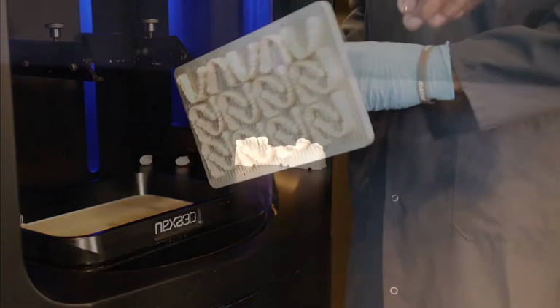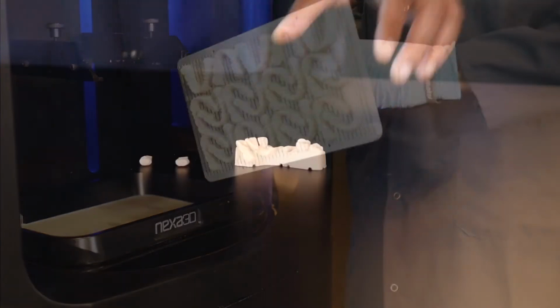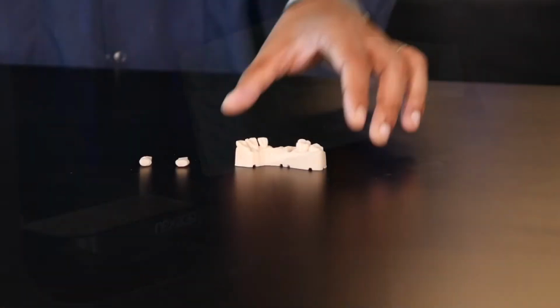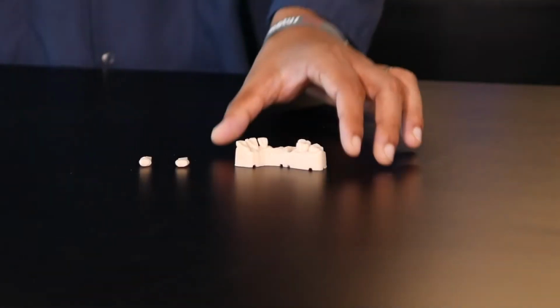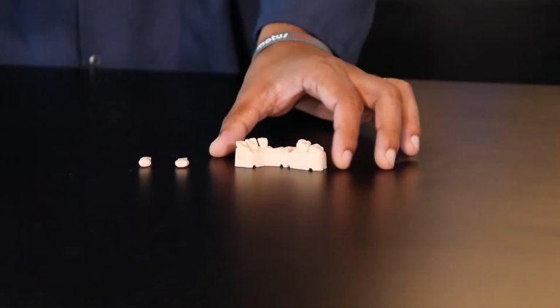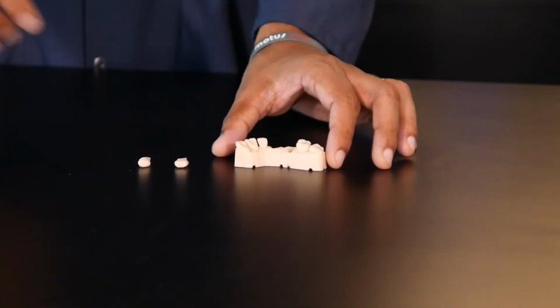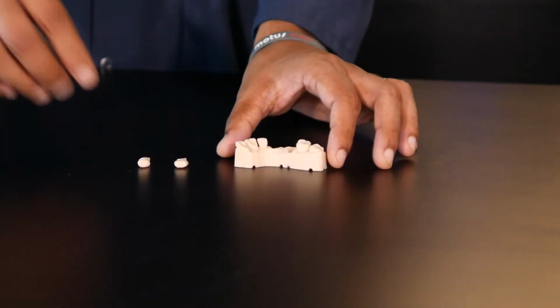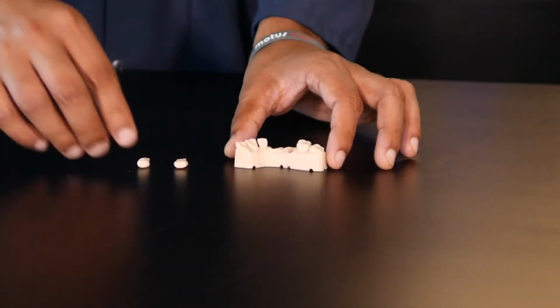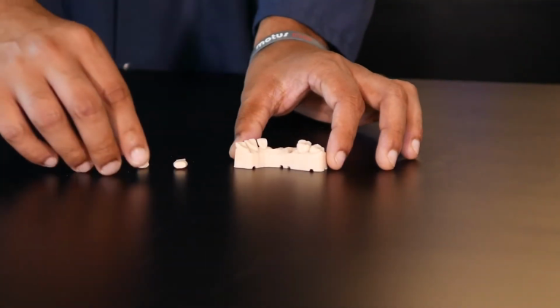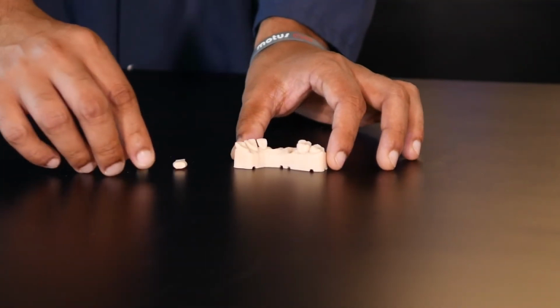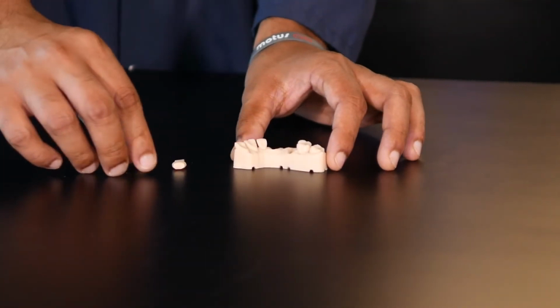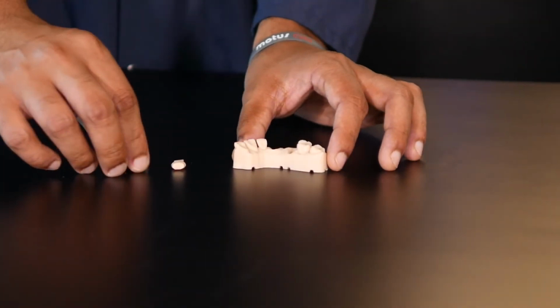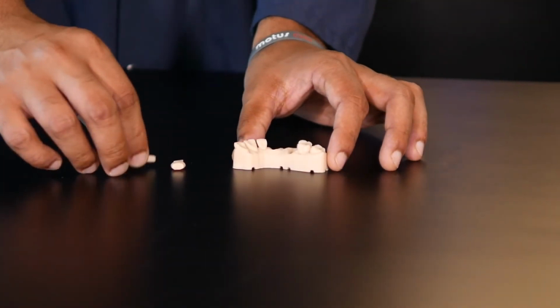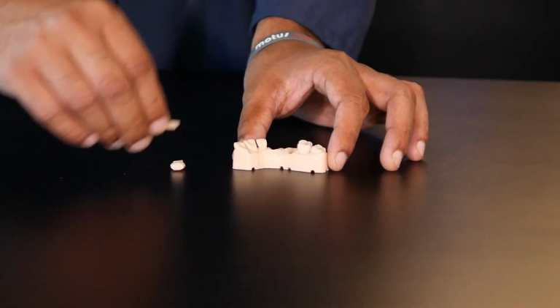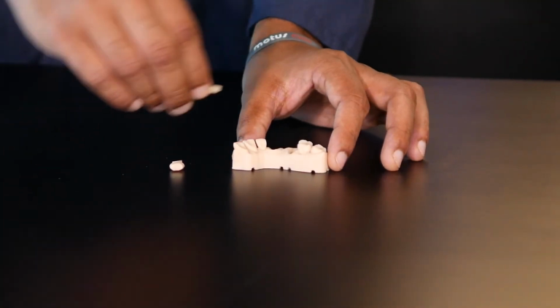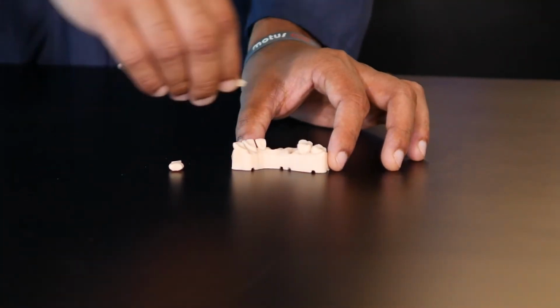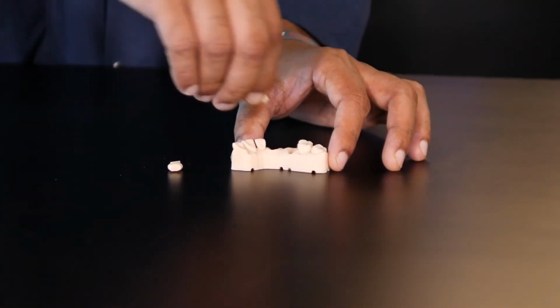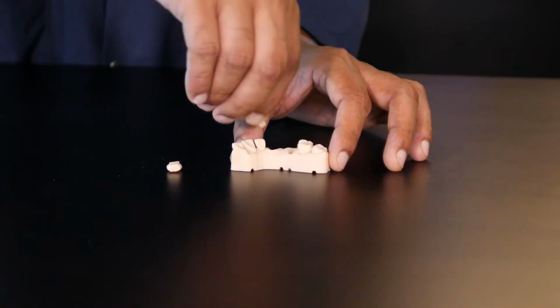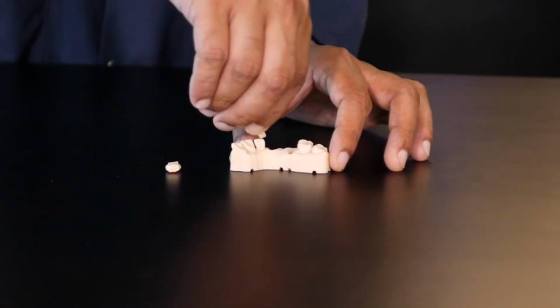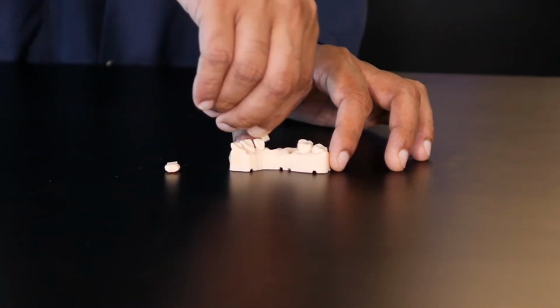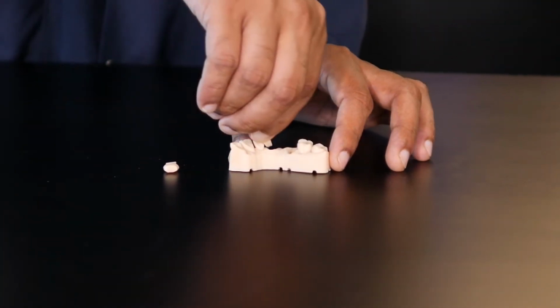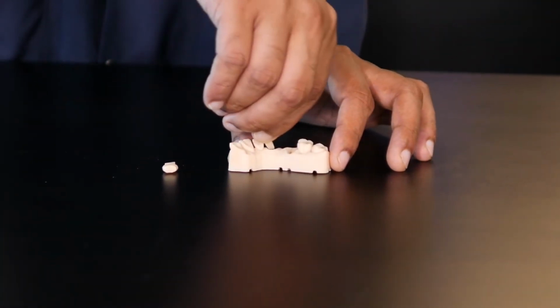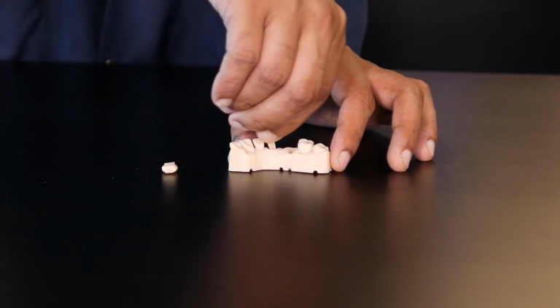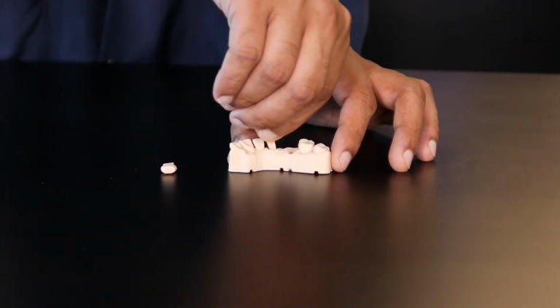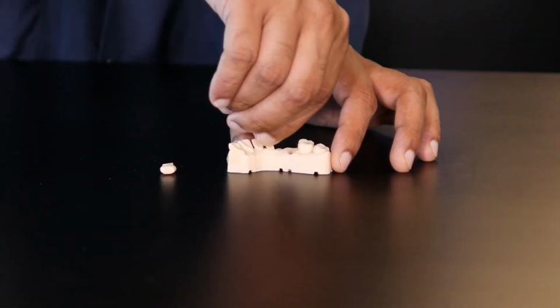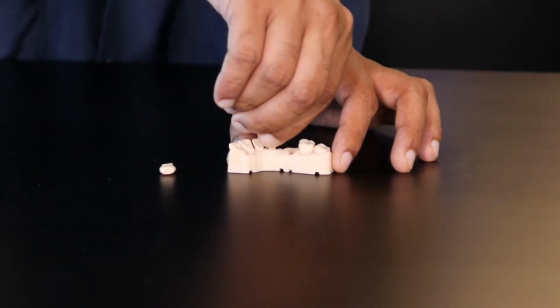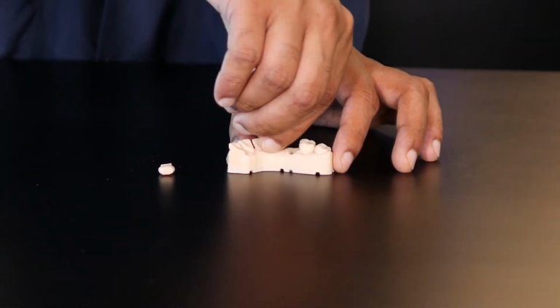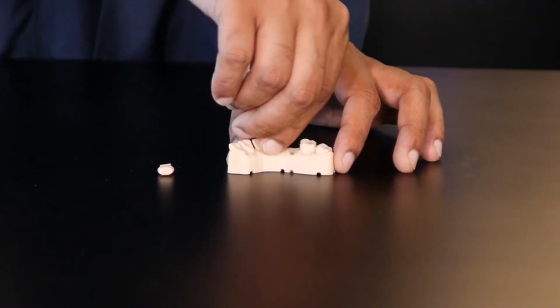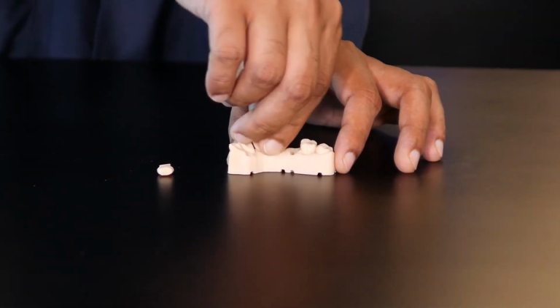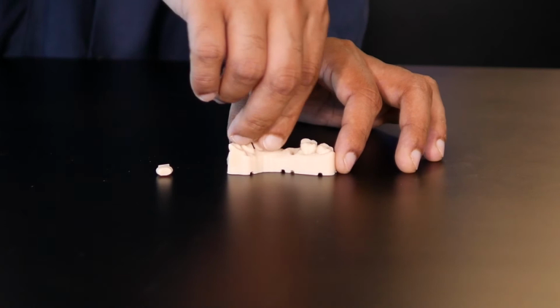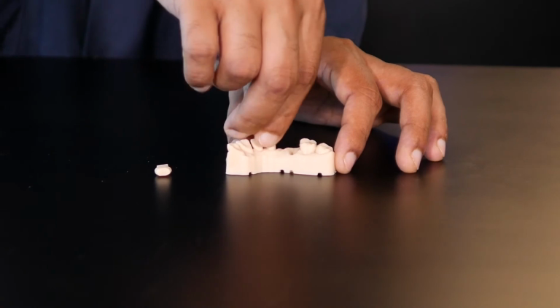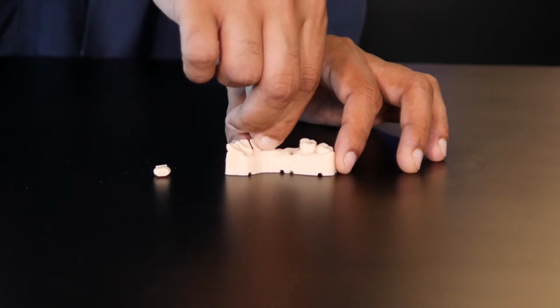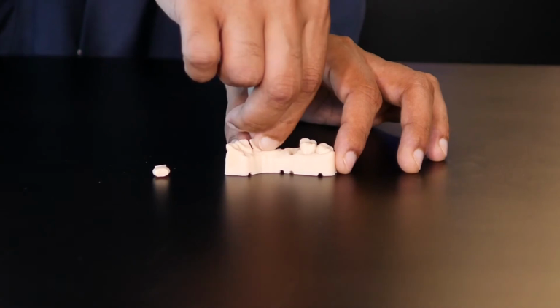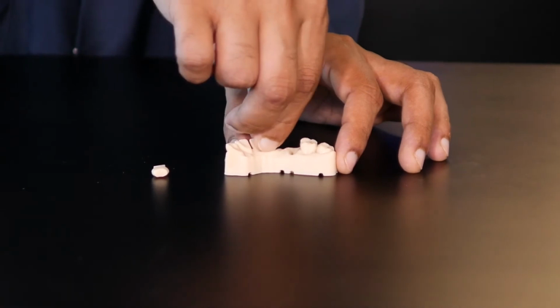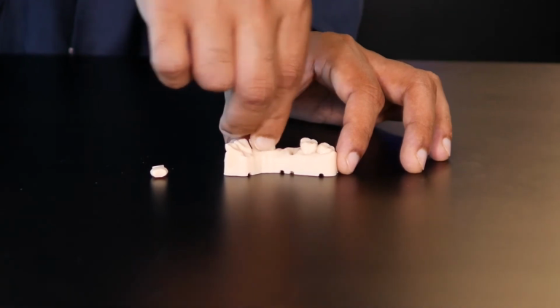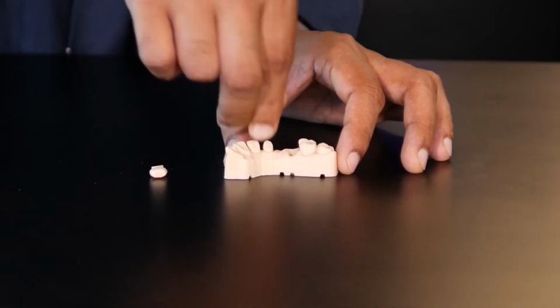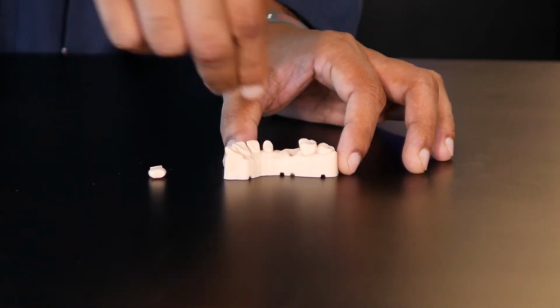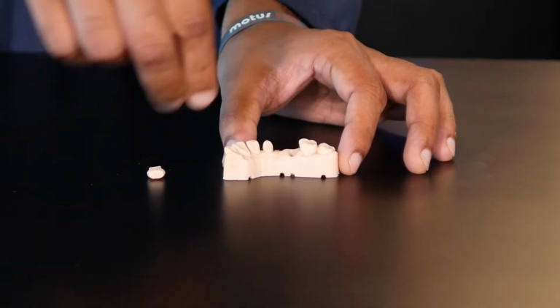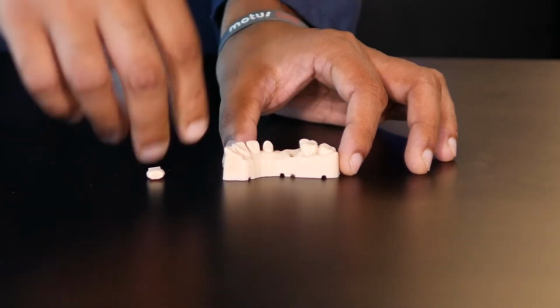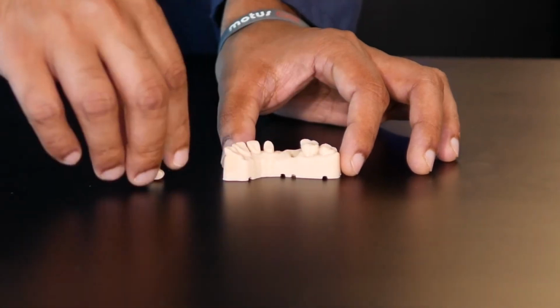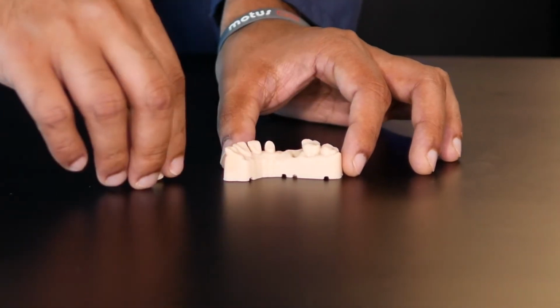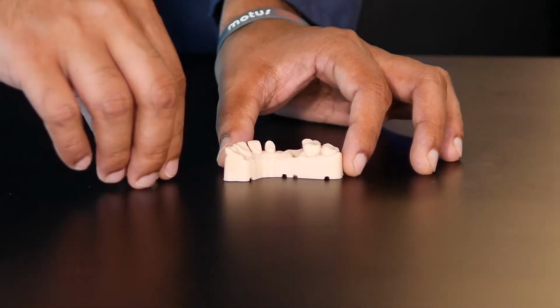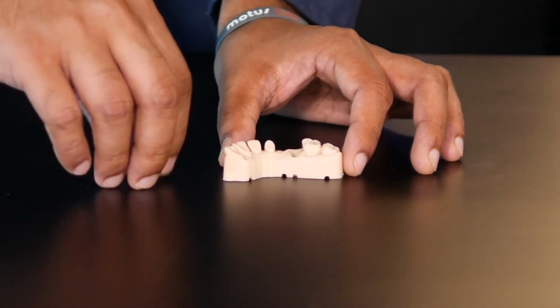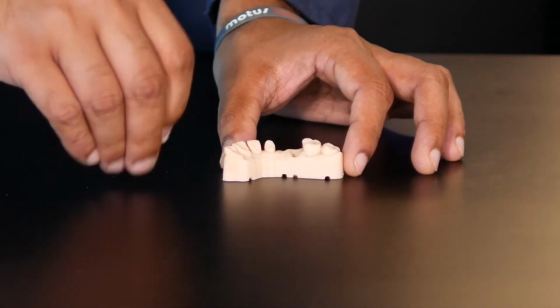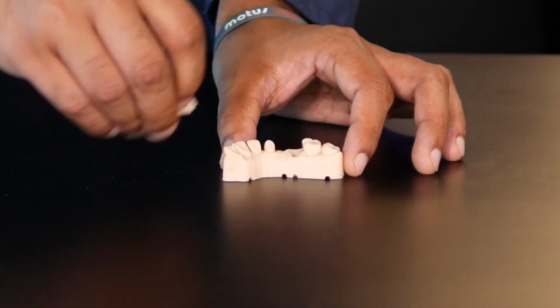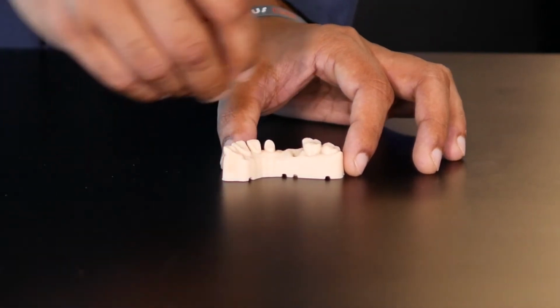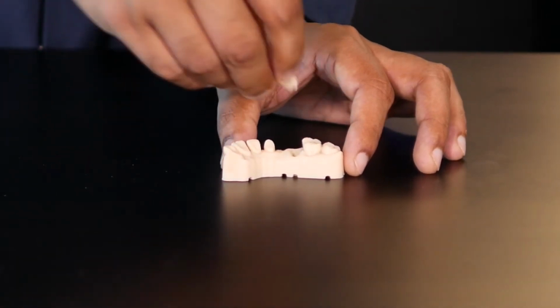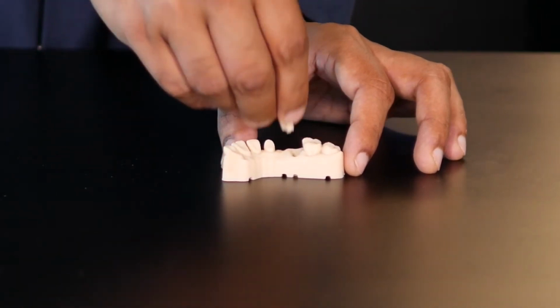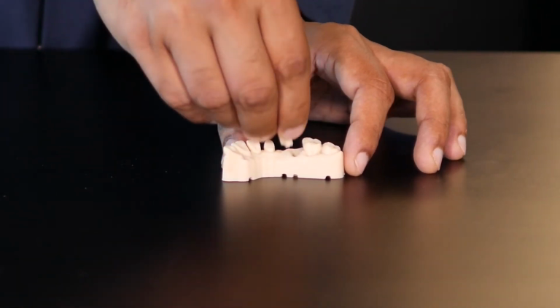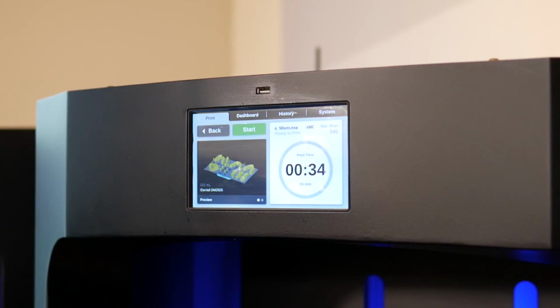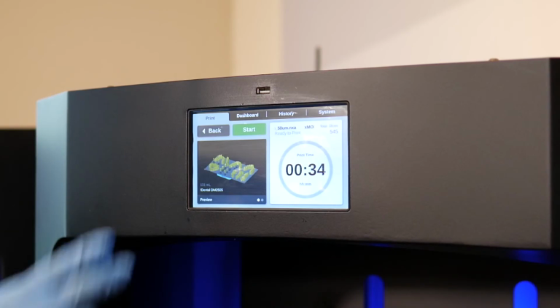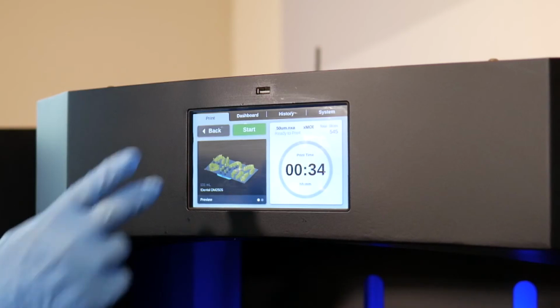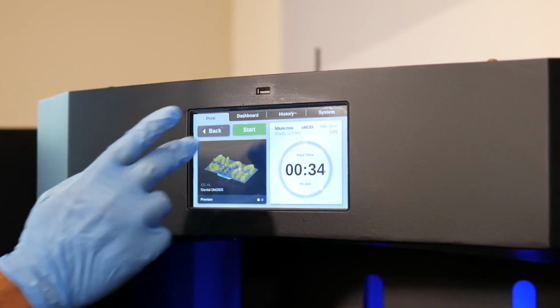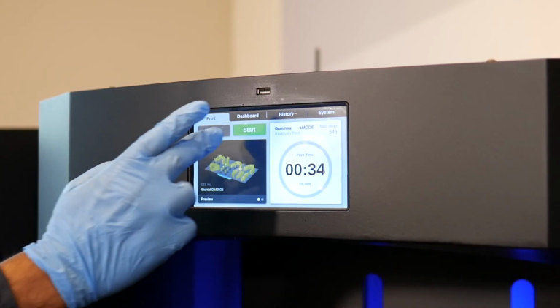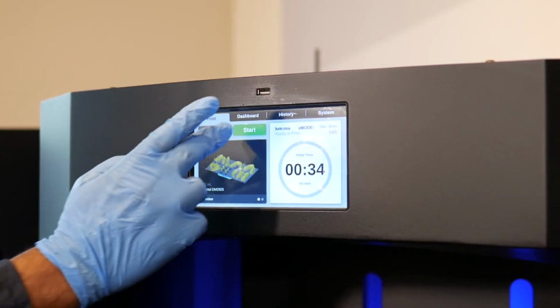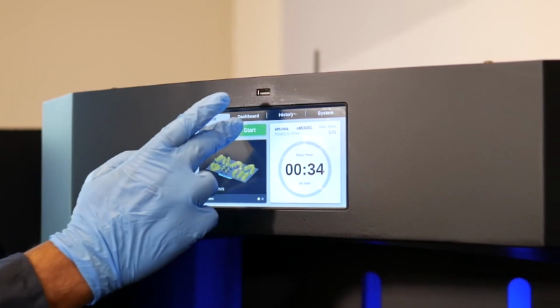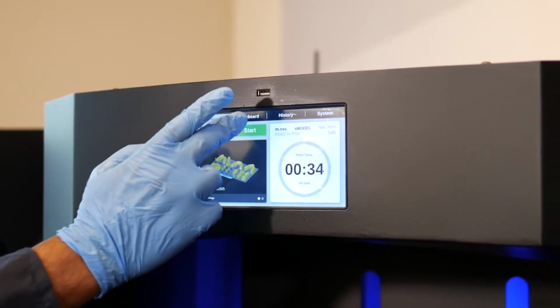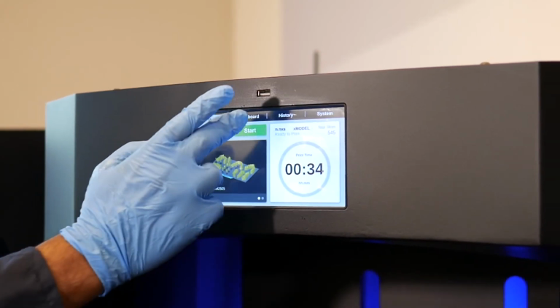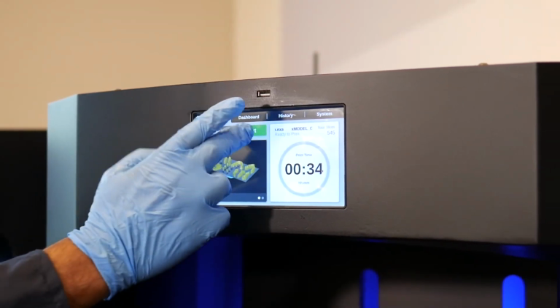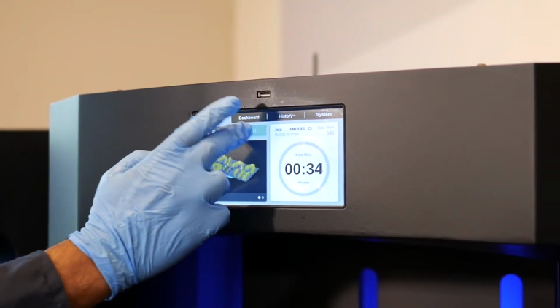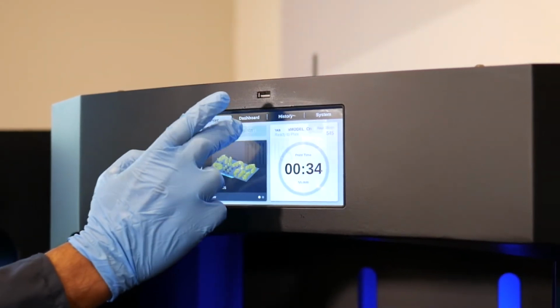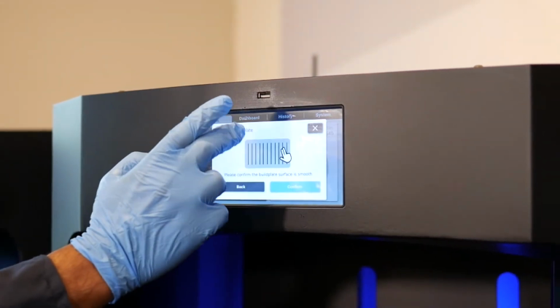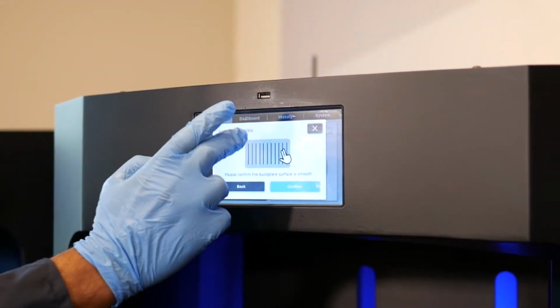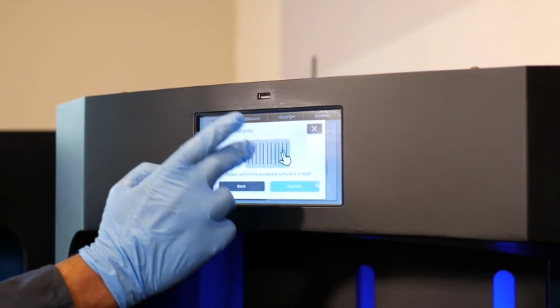Switch to high resolution mode for crown and bridge work, achieving 50 micron accuracy faster than you thought possible.